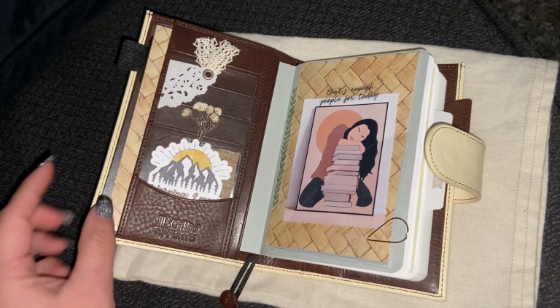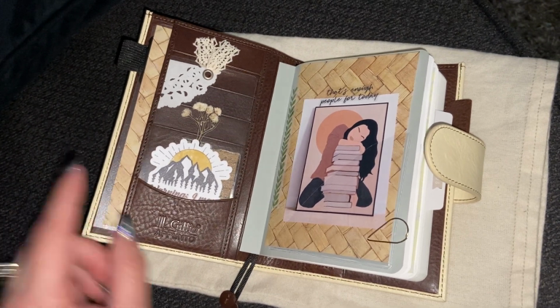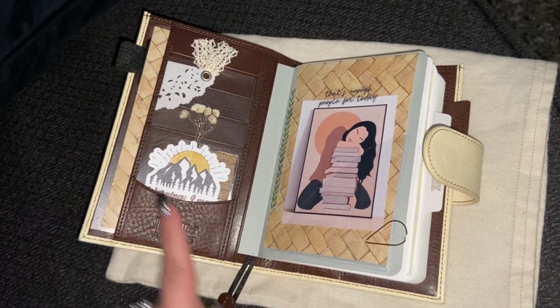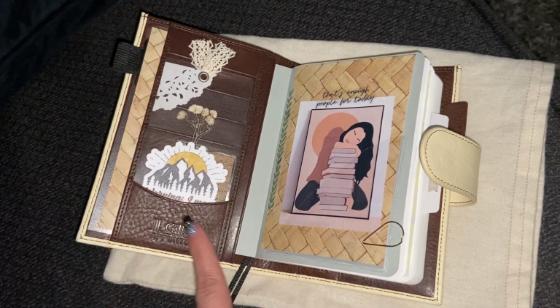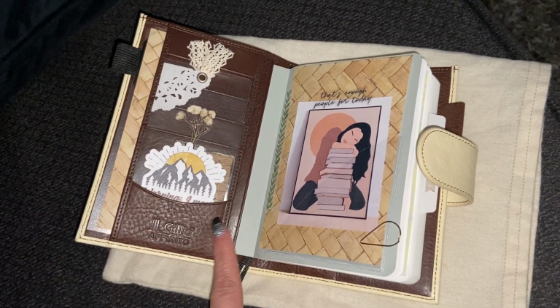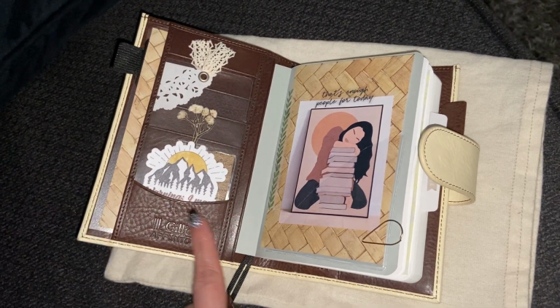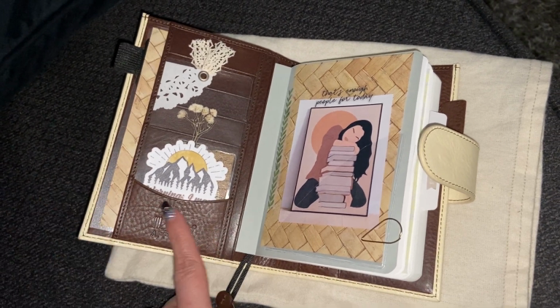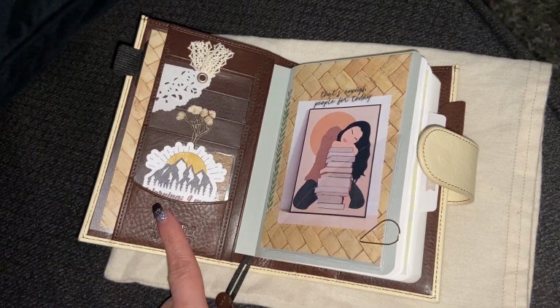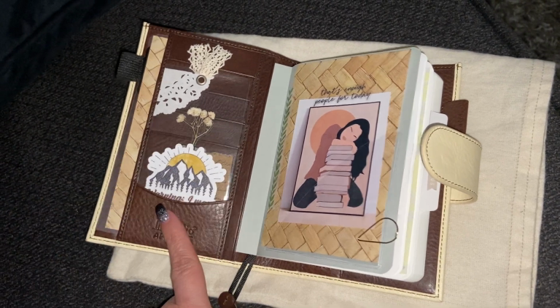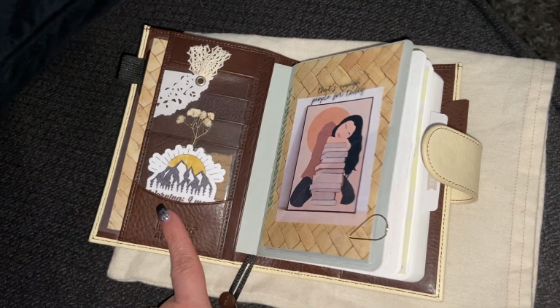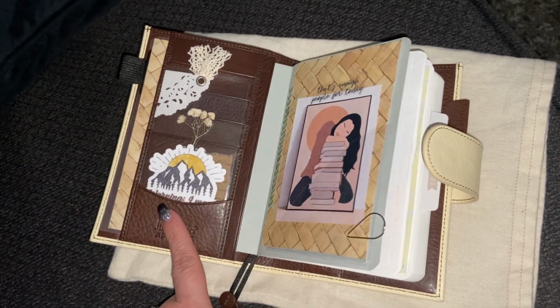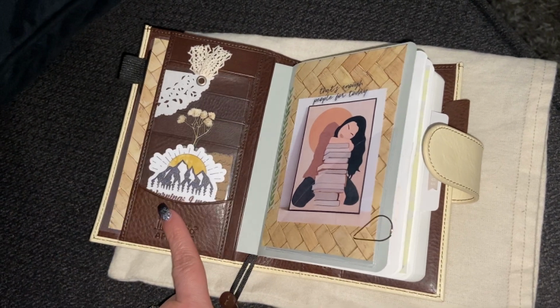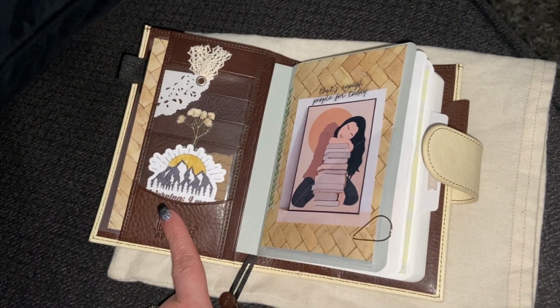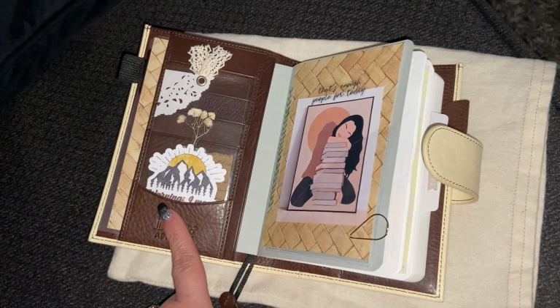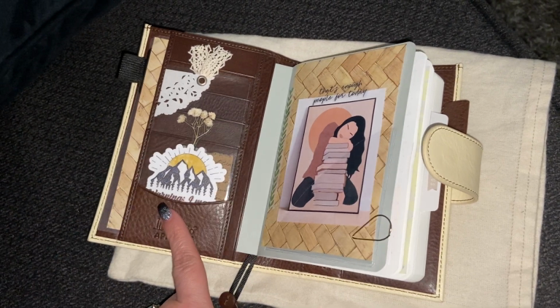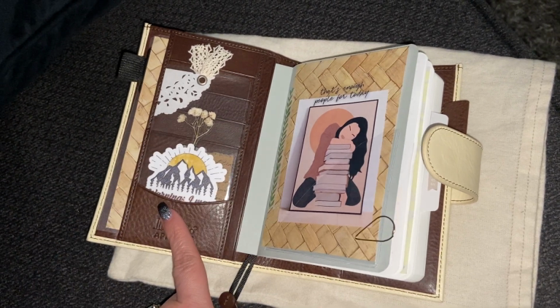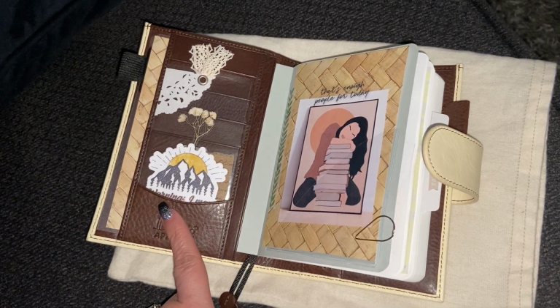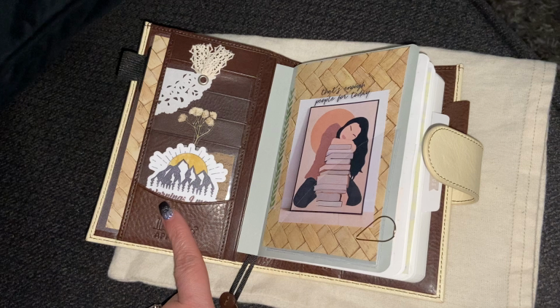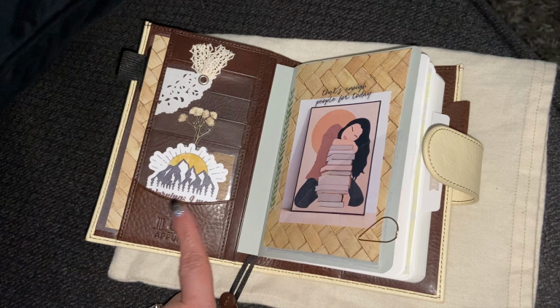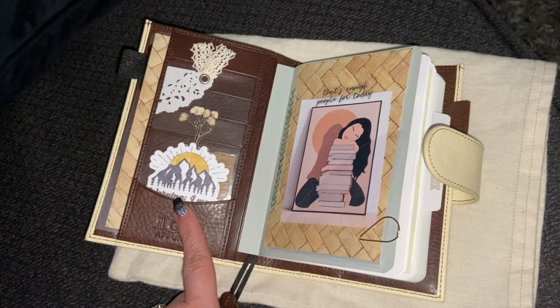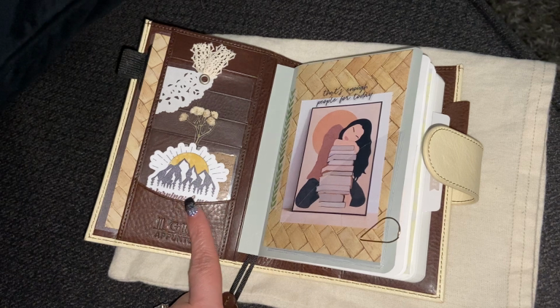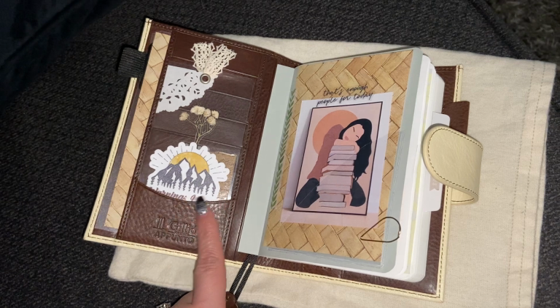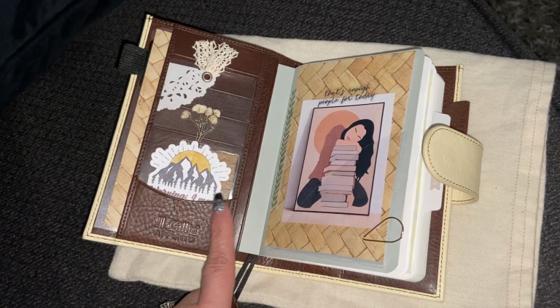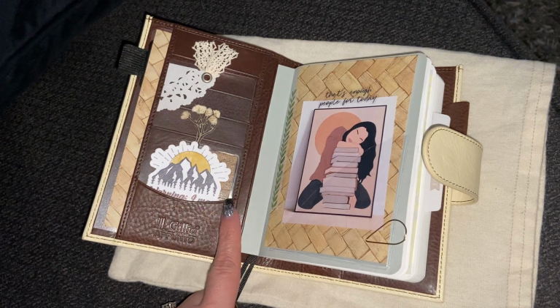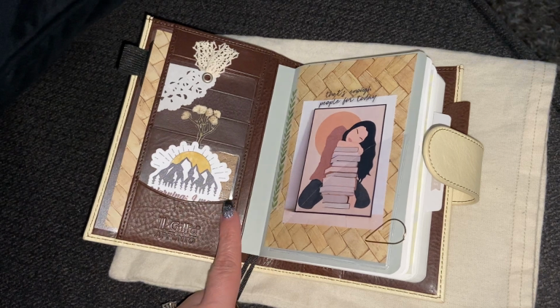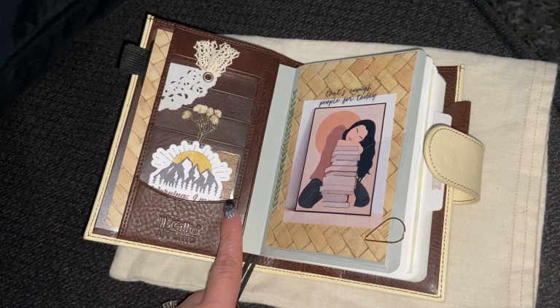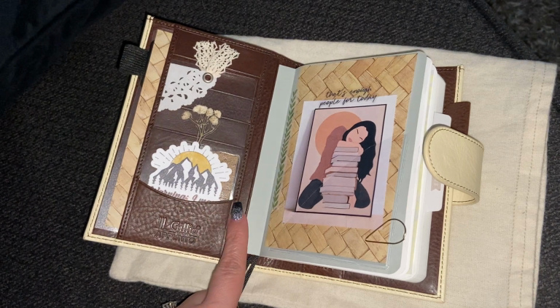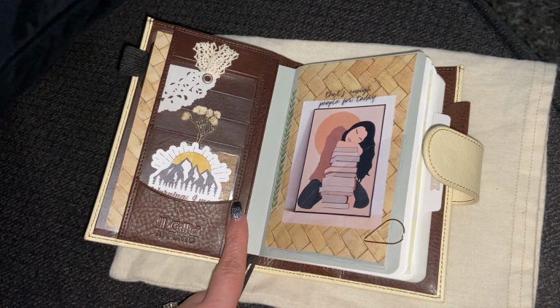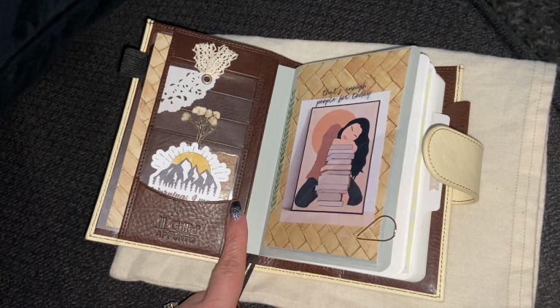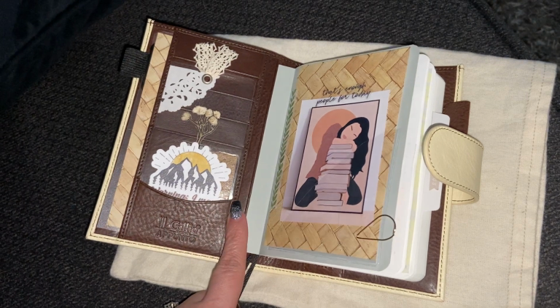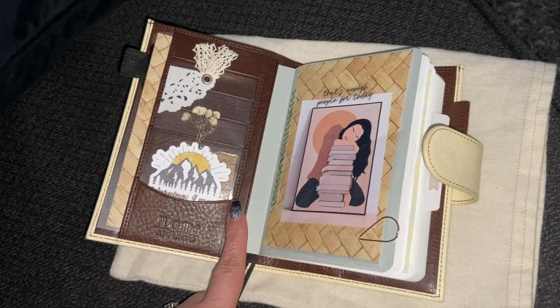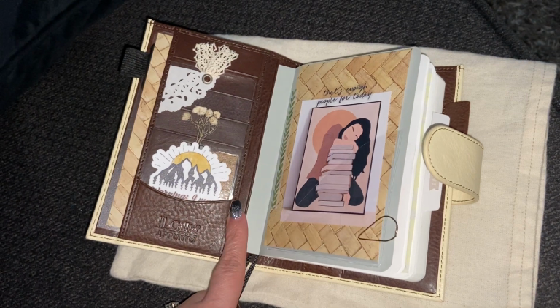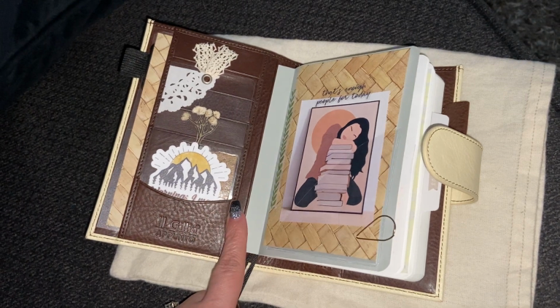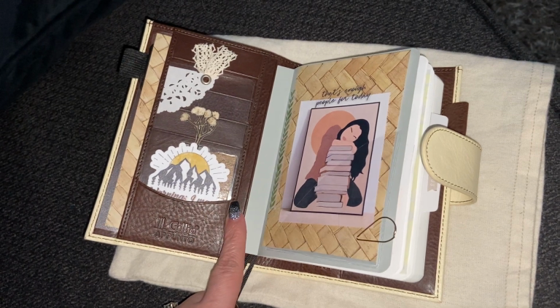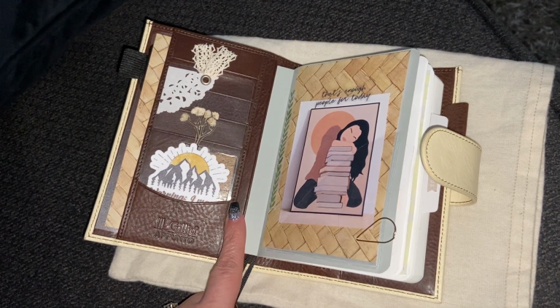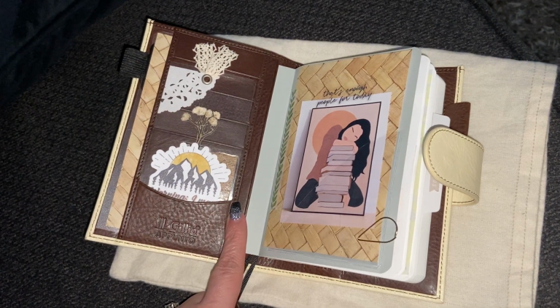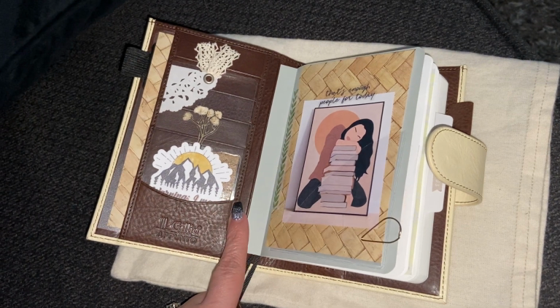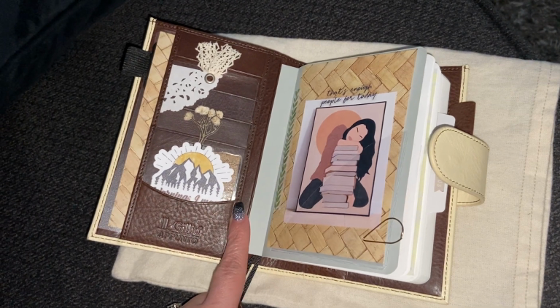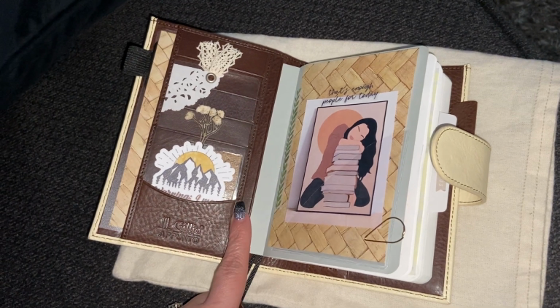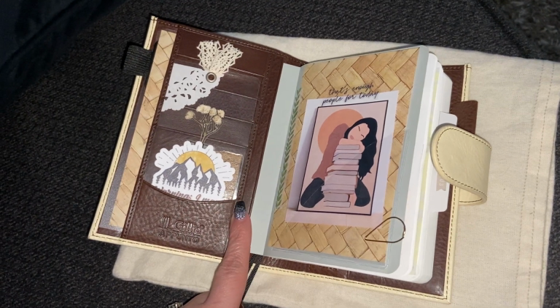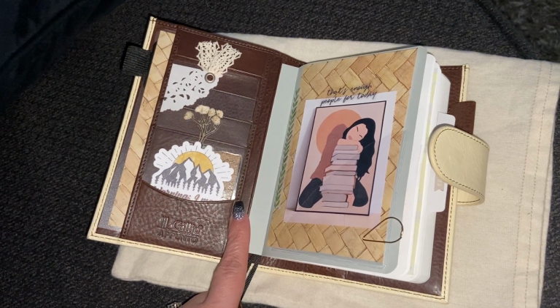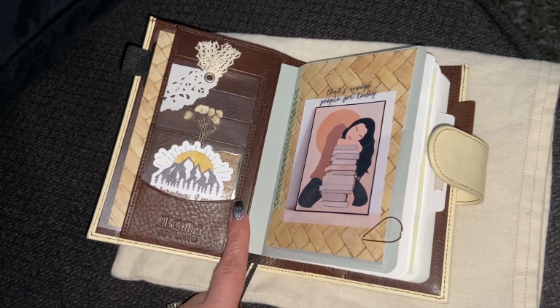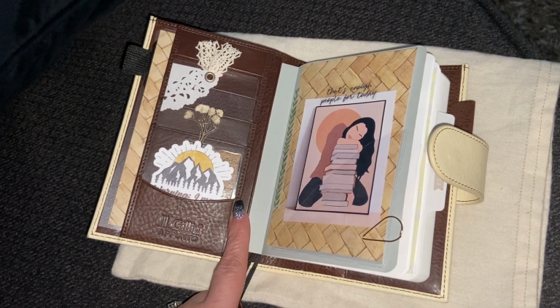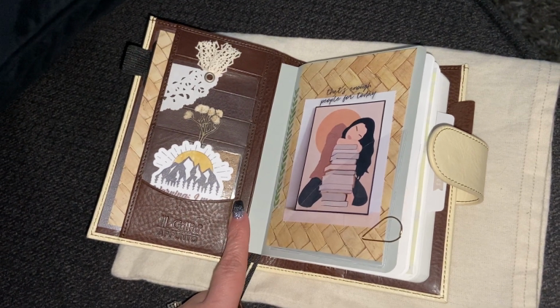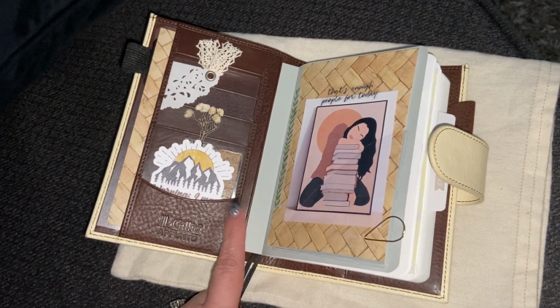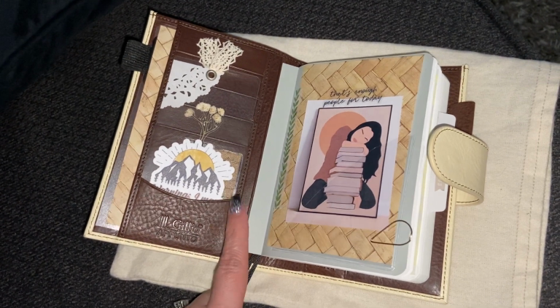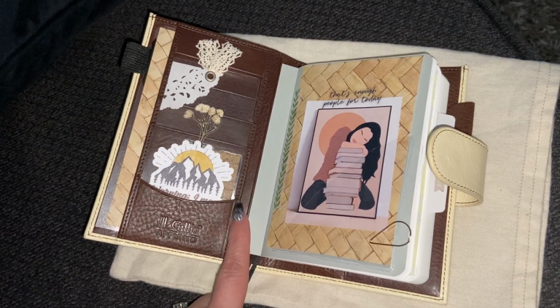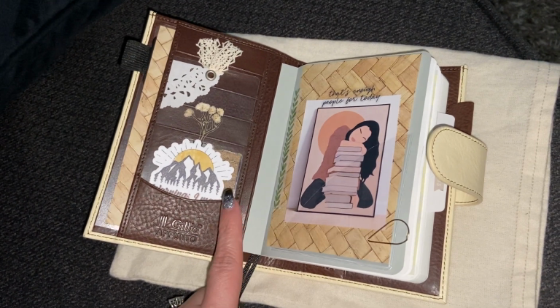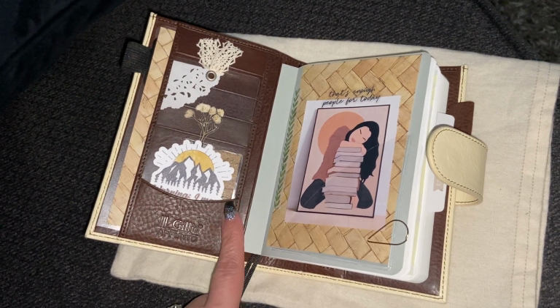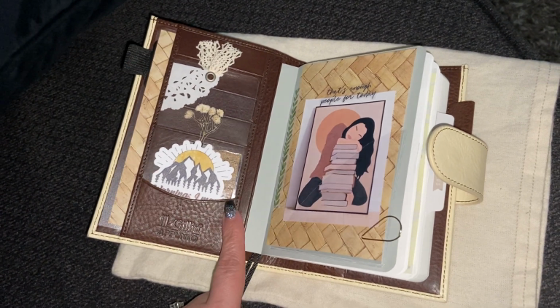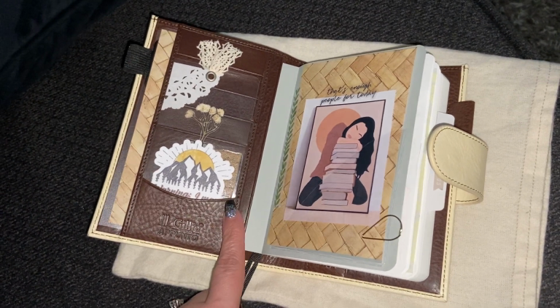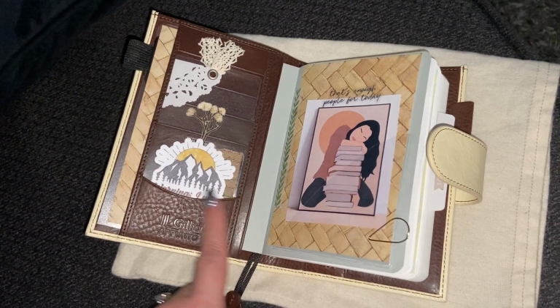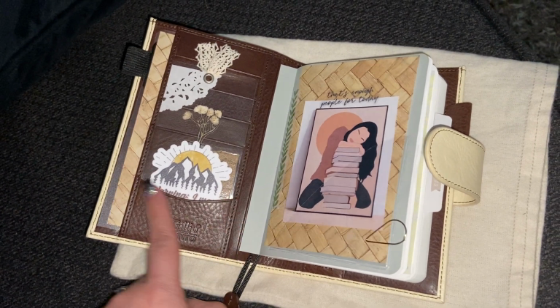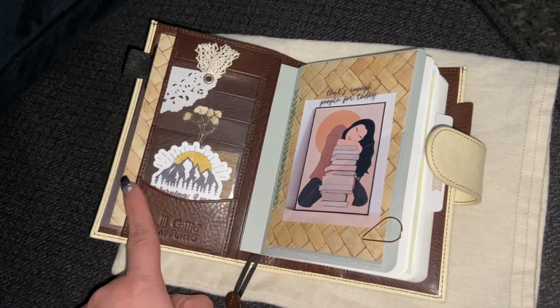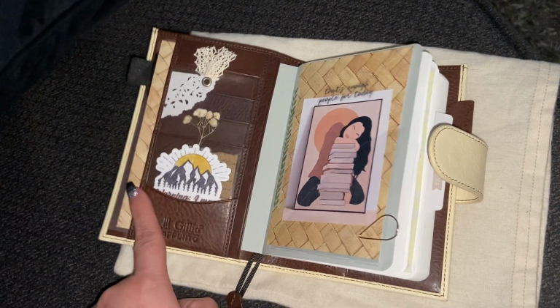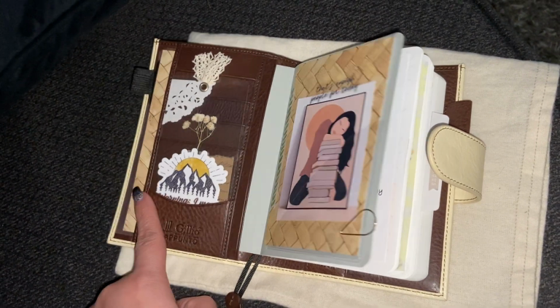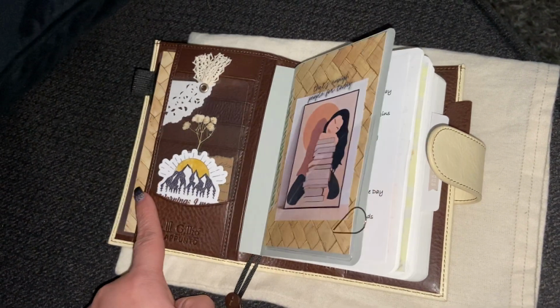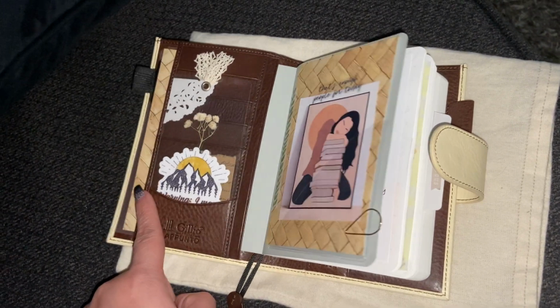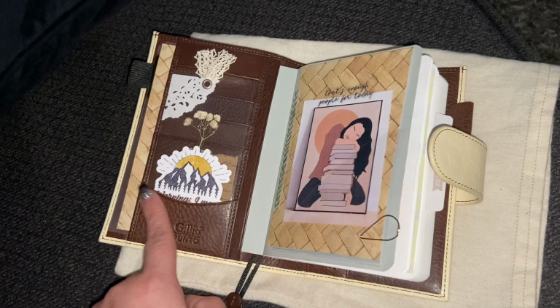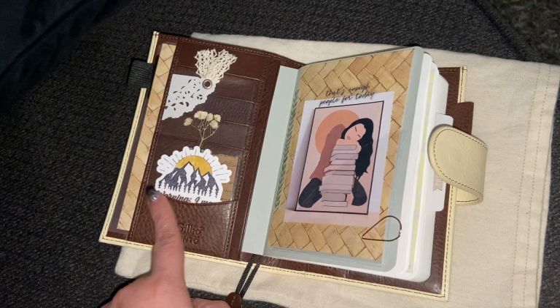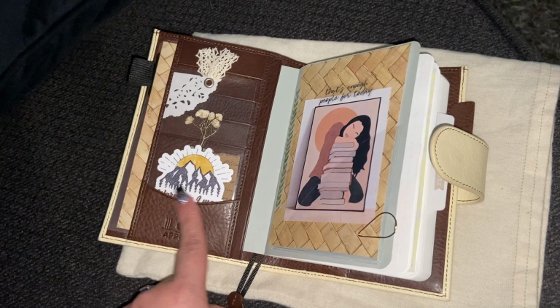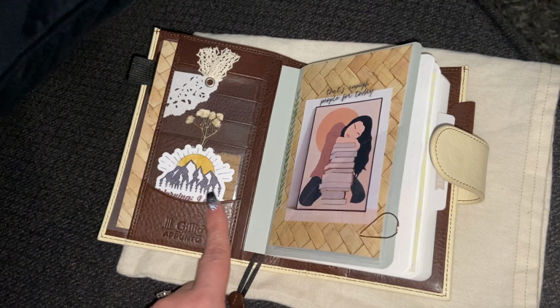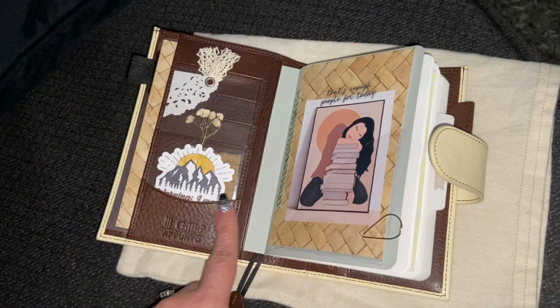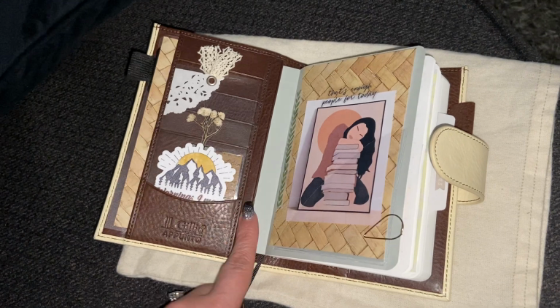I had it in a, I think a D ring slim Campania, and oh my gosh, it was so nice.